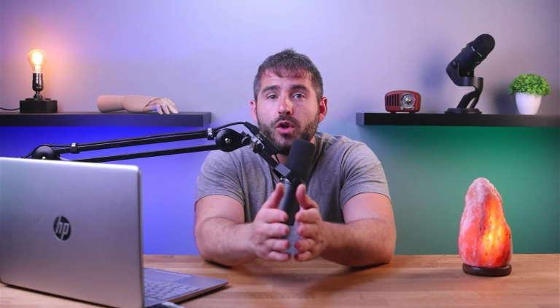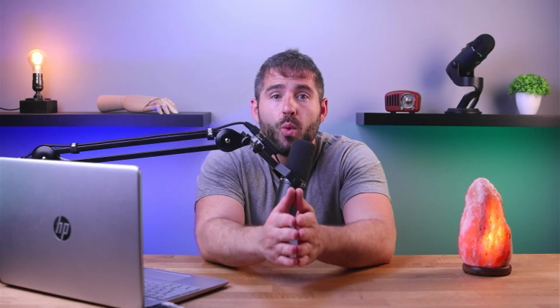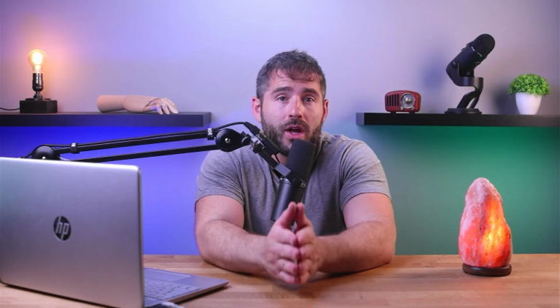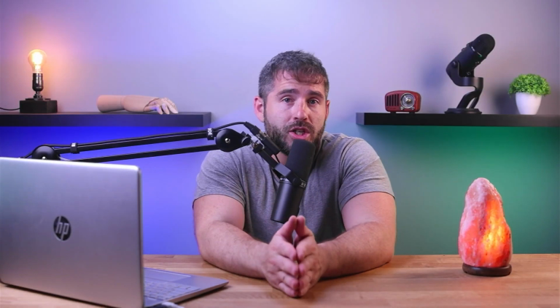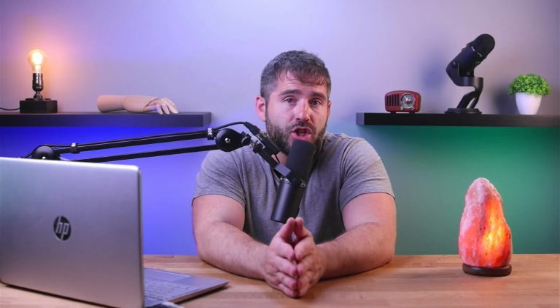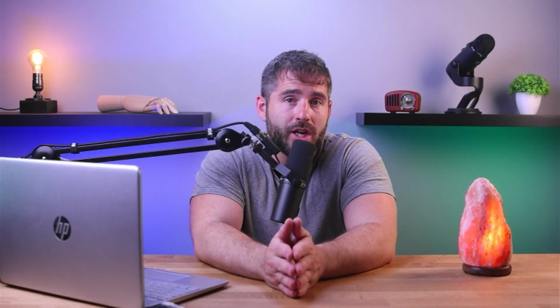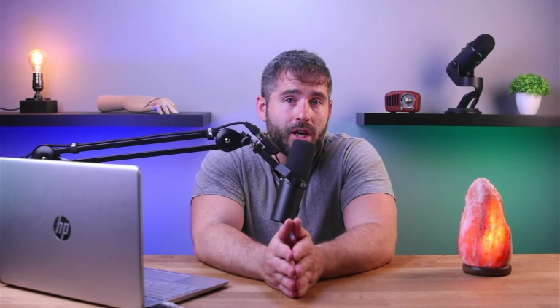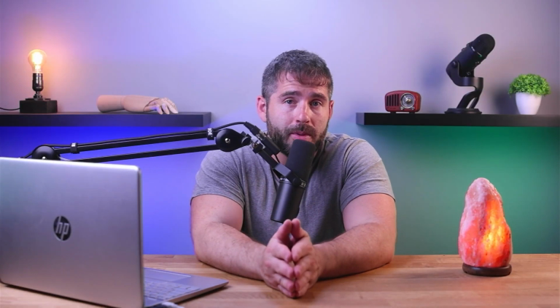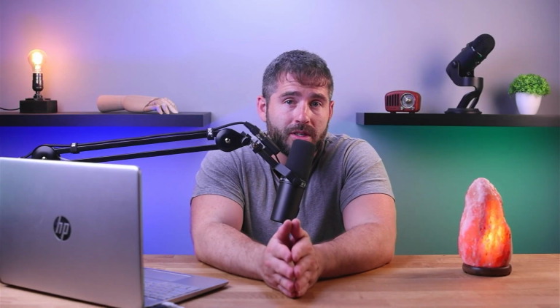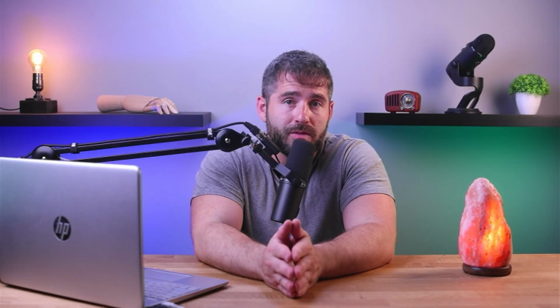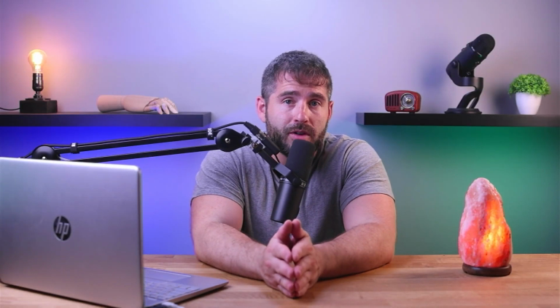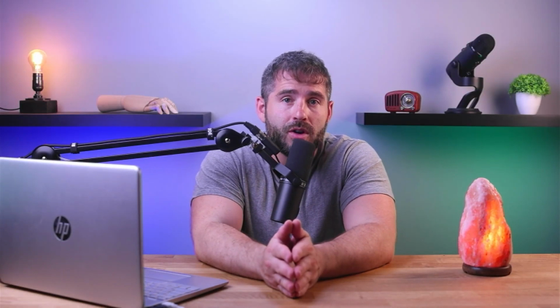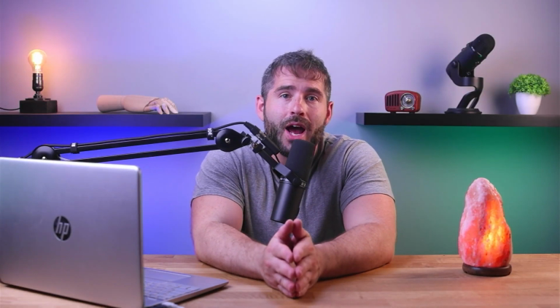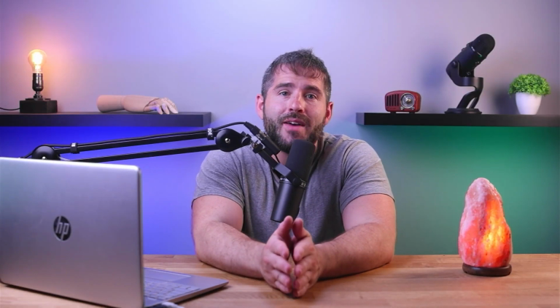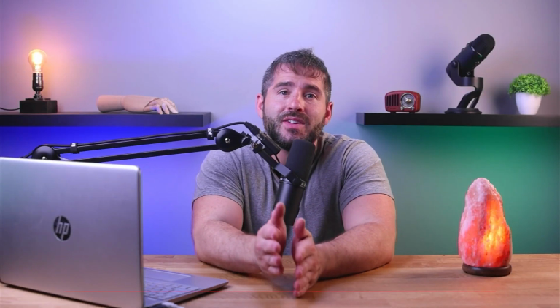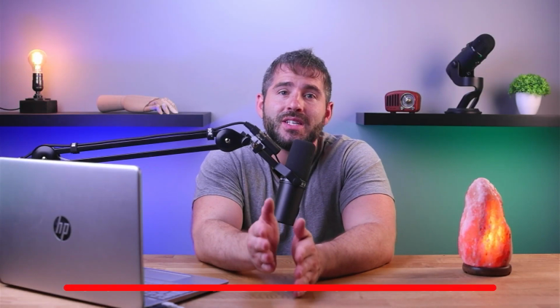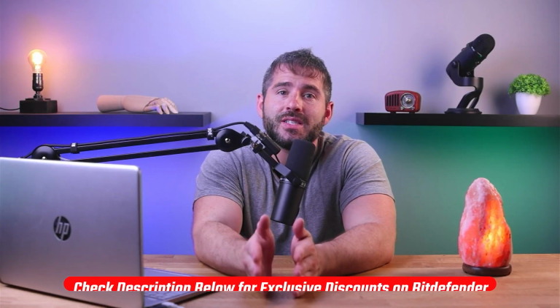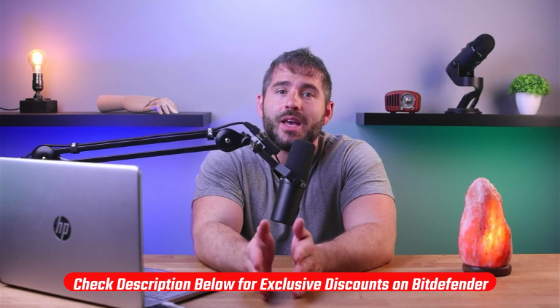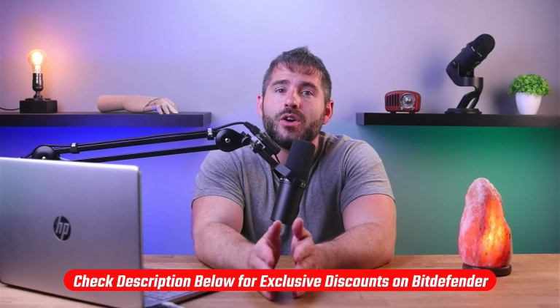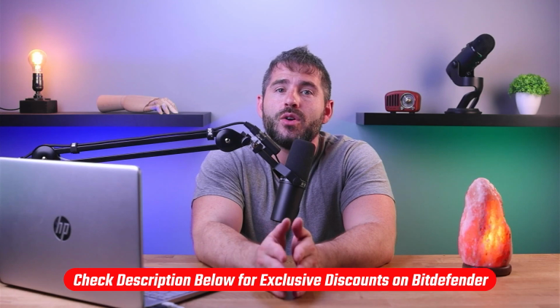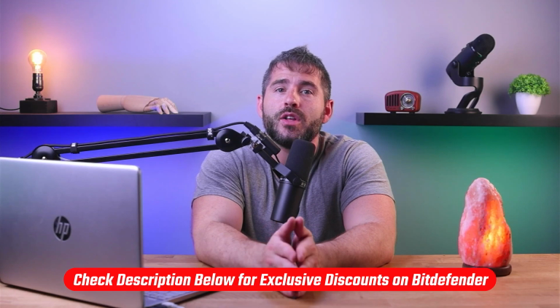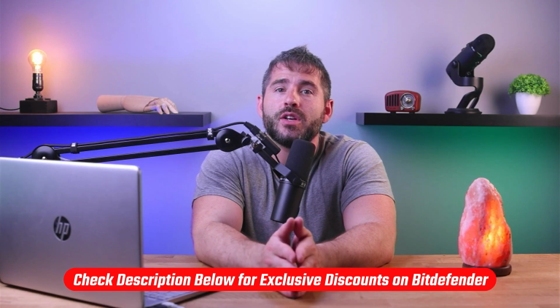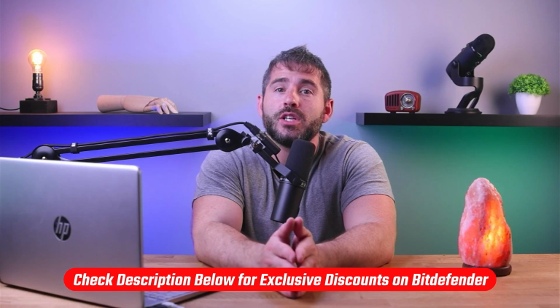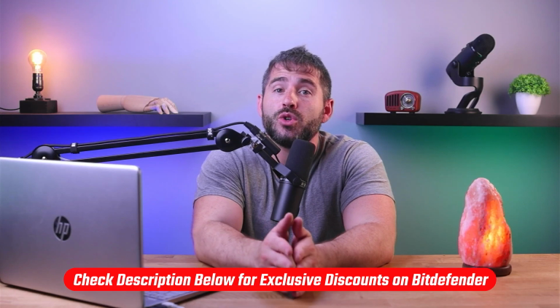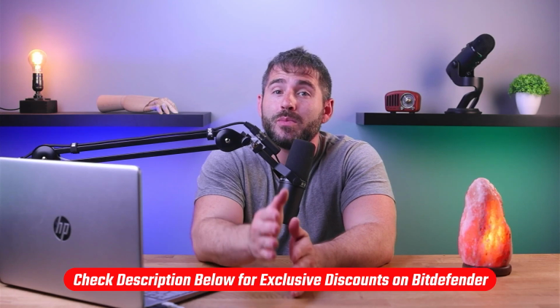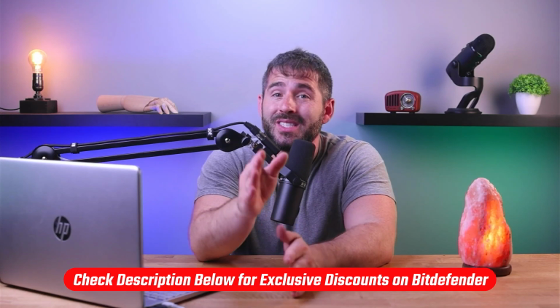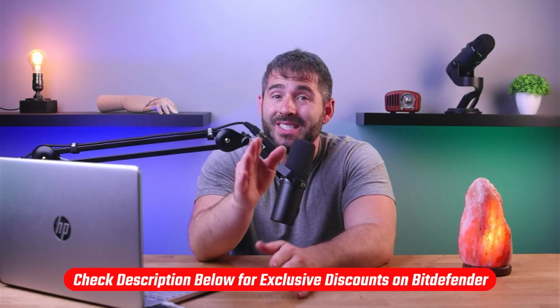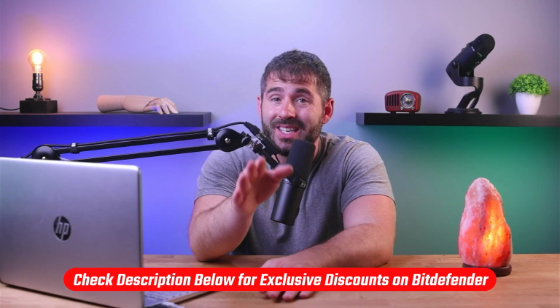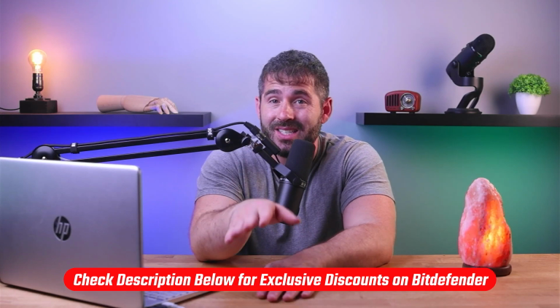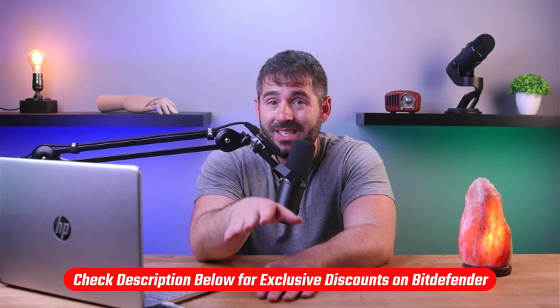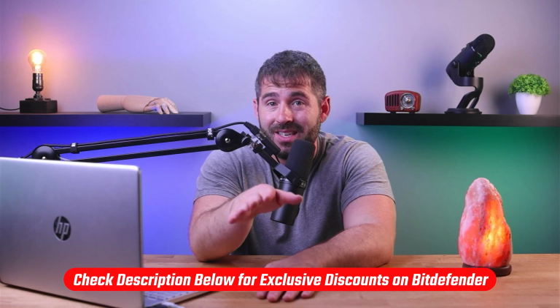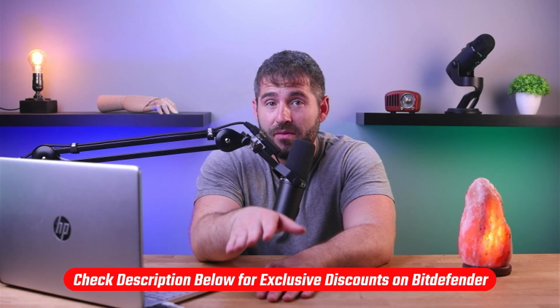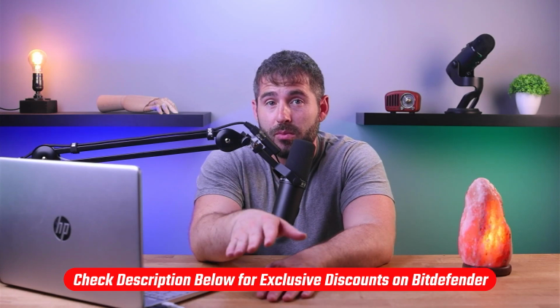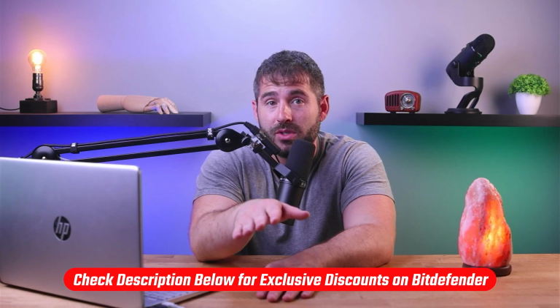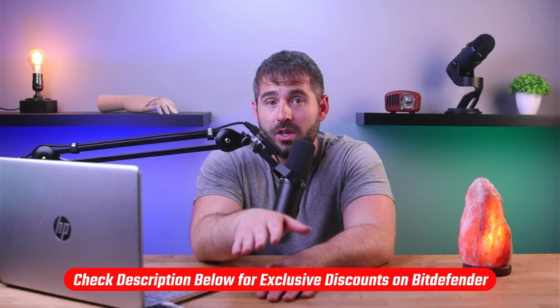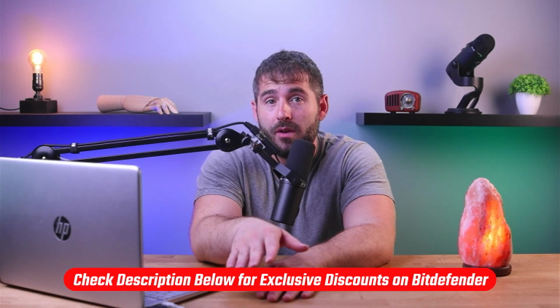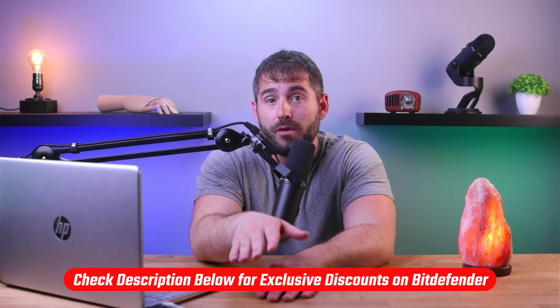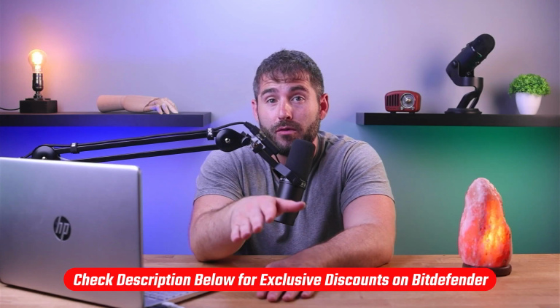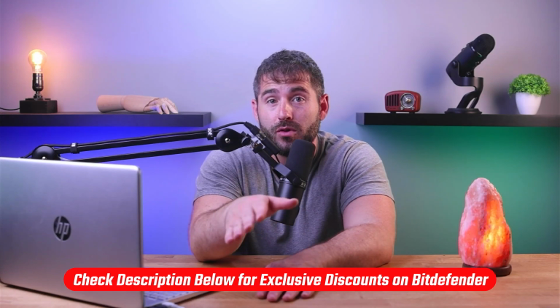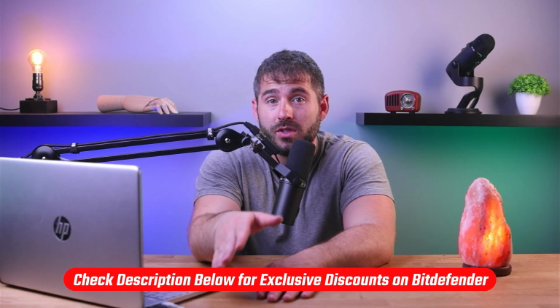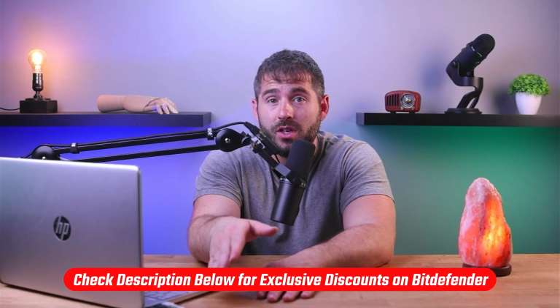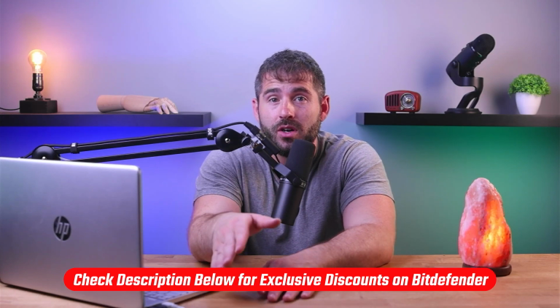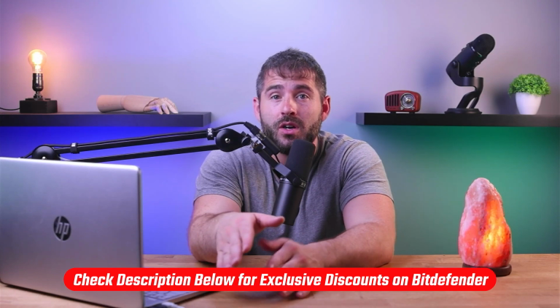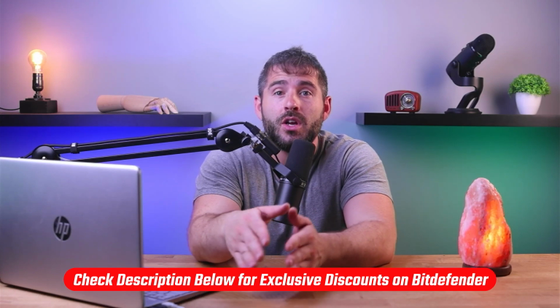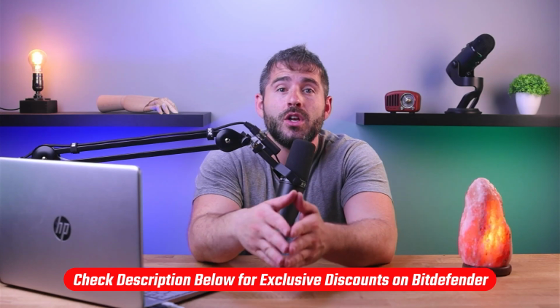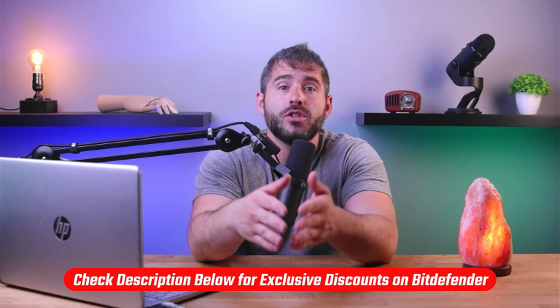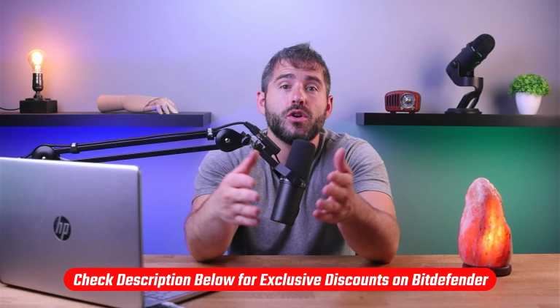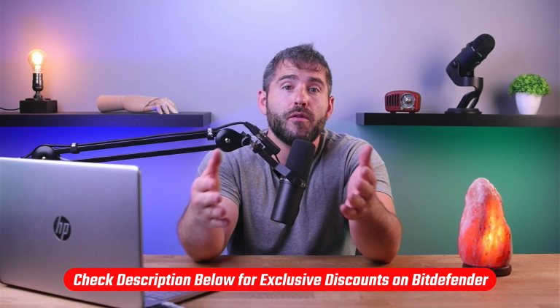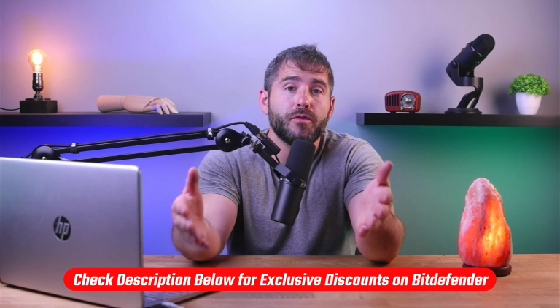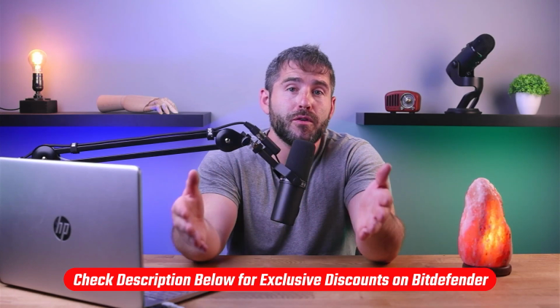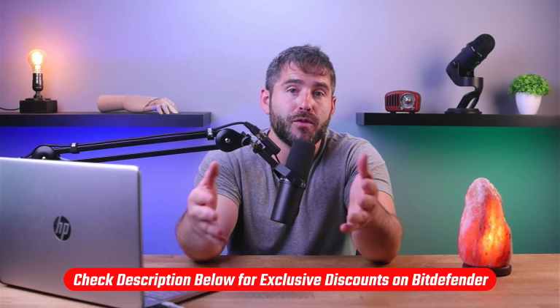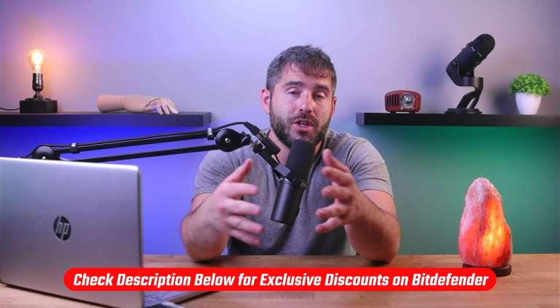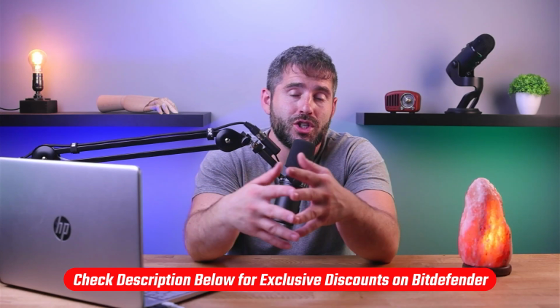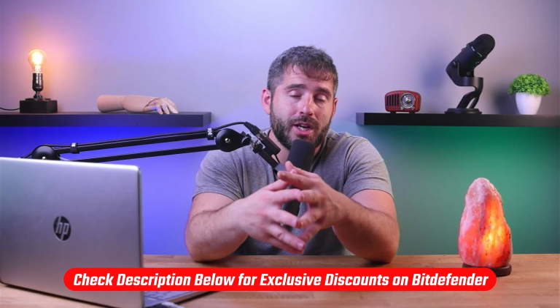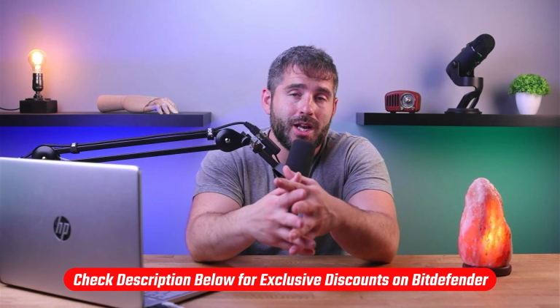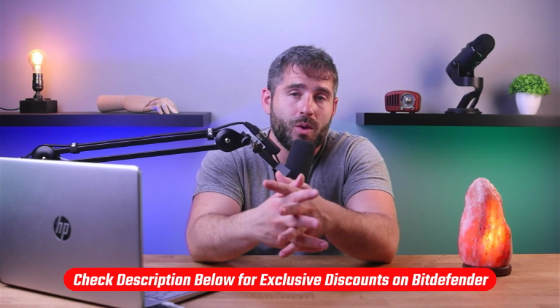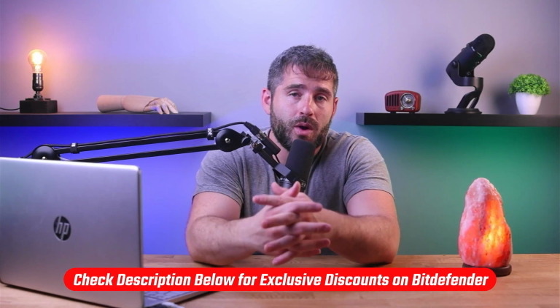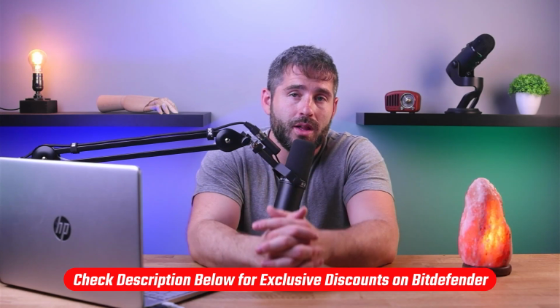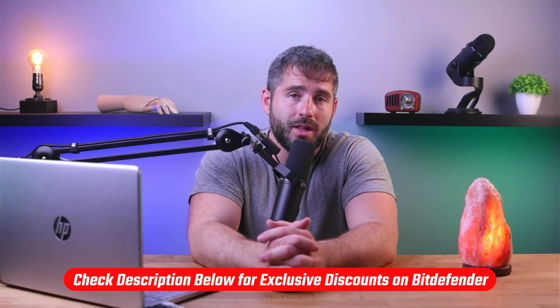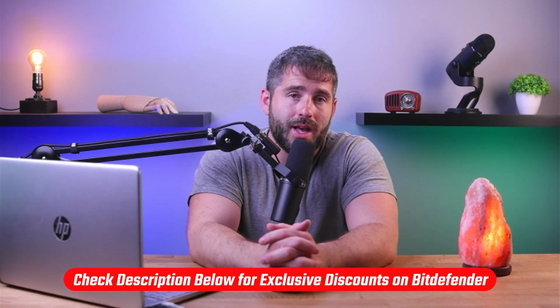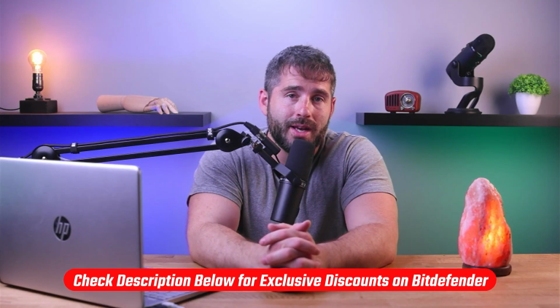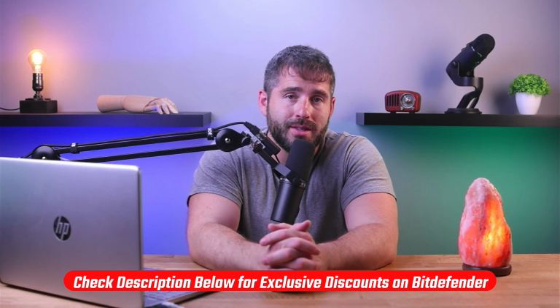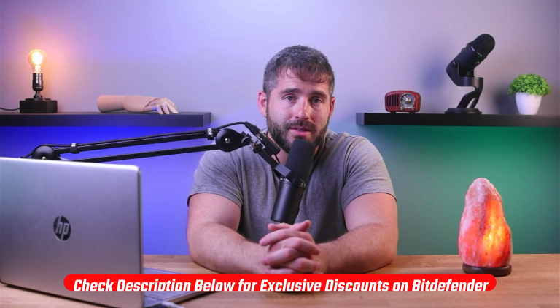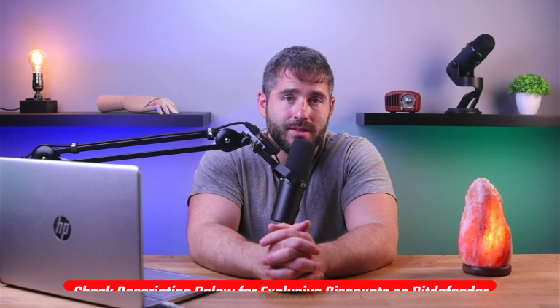If you want to check out Bitdefender, I have a discount code that'll get you up to 67% off your first year, so feel free to check it out while it lasts.